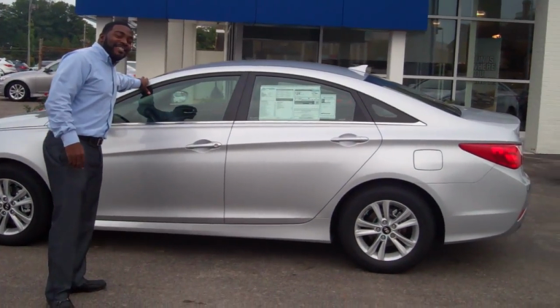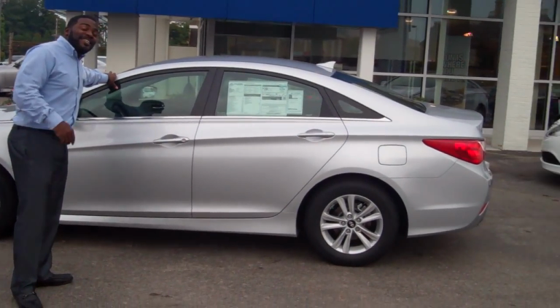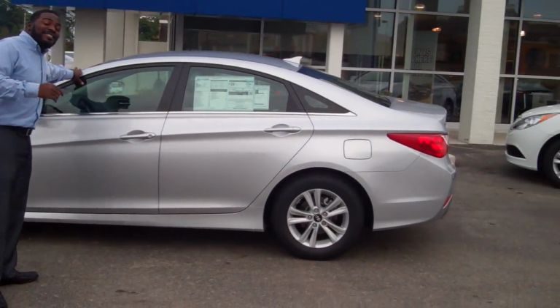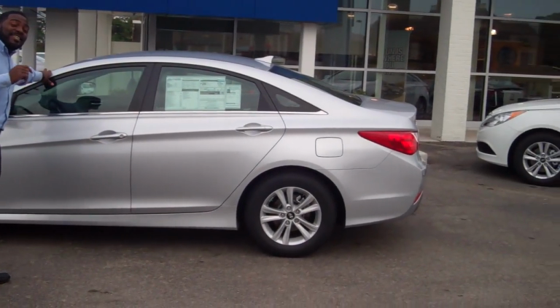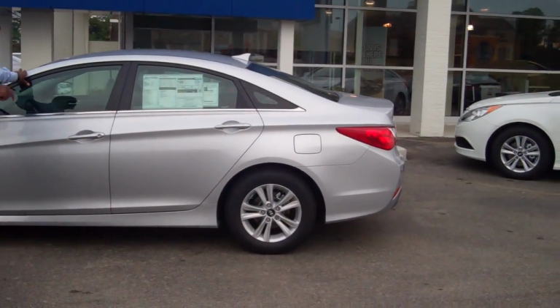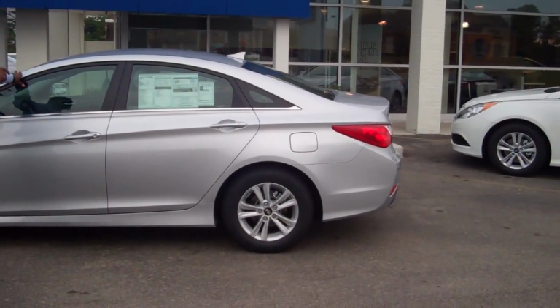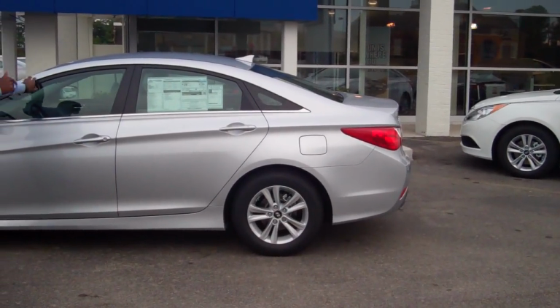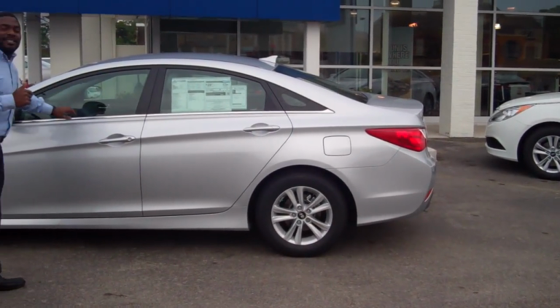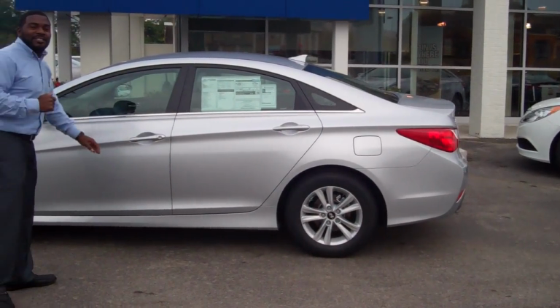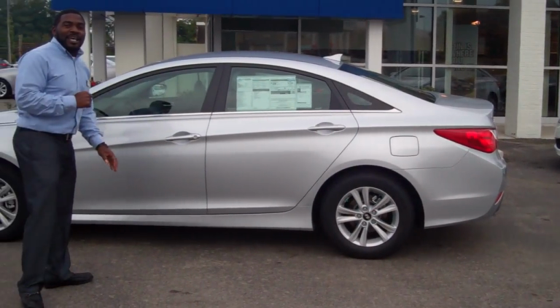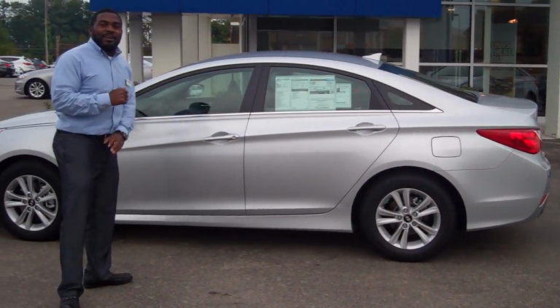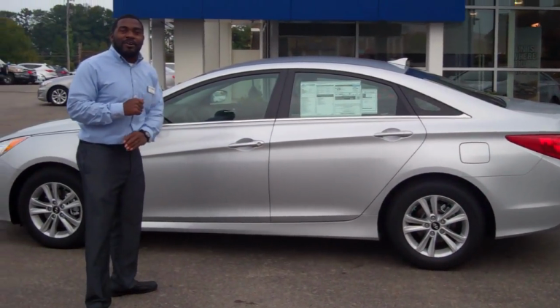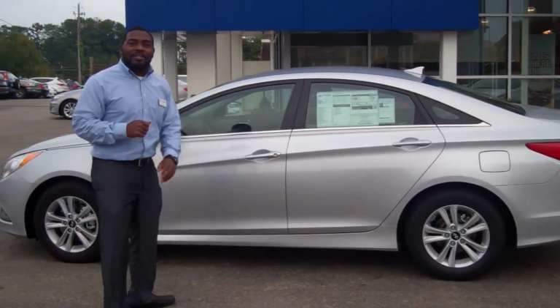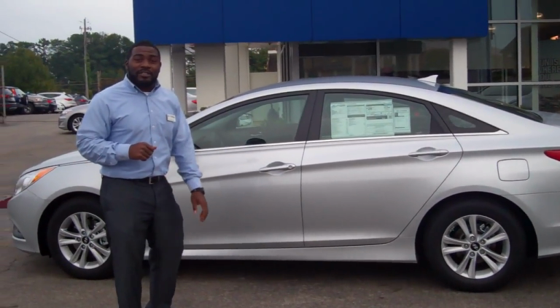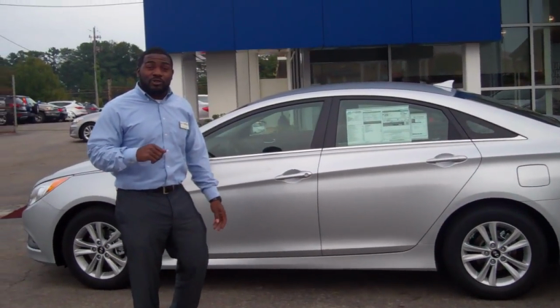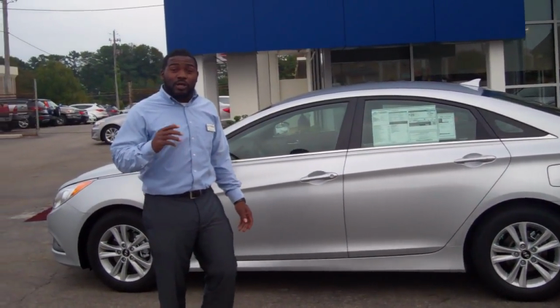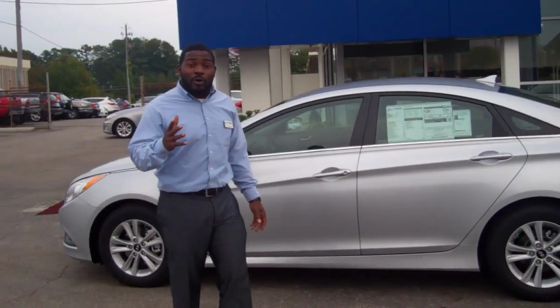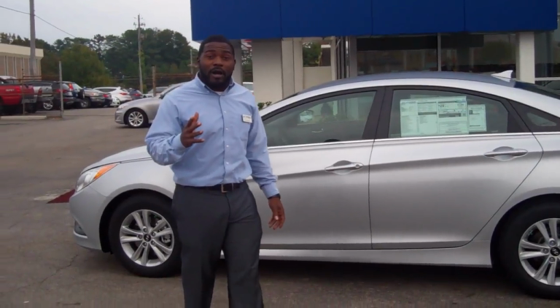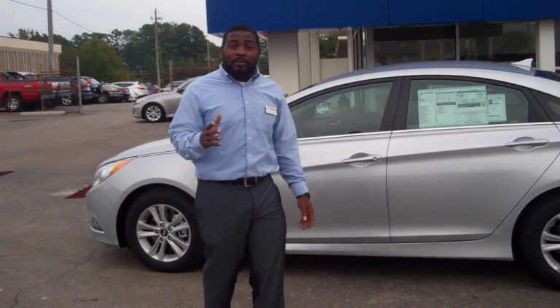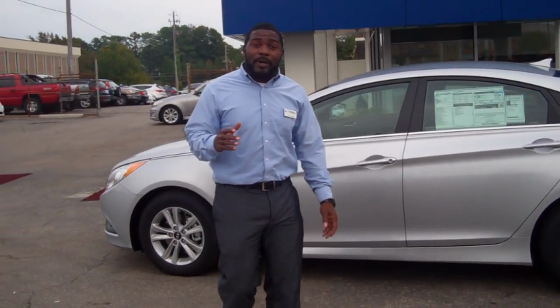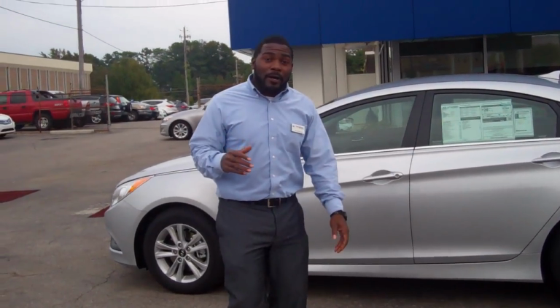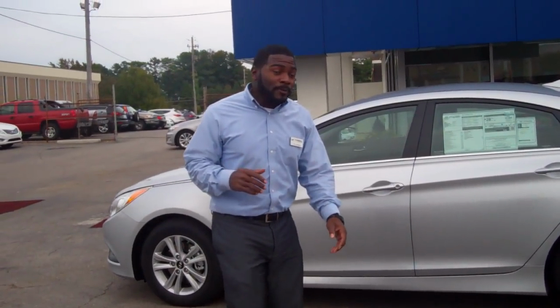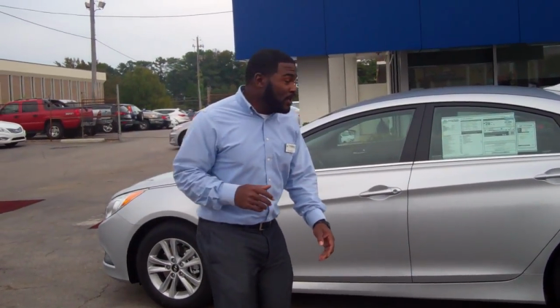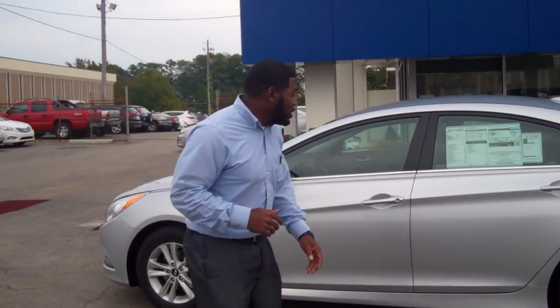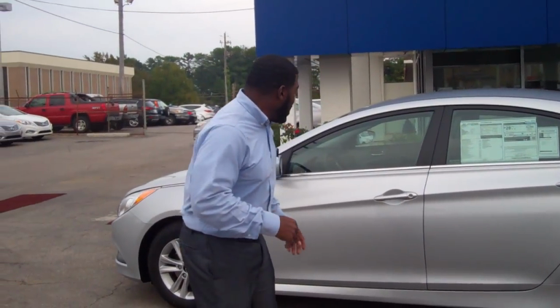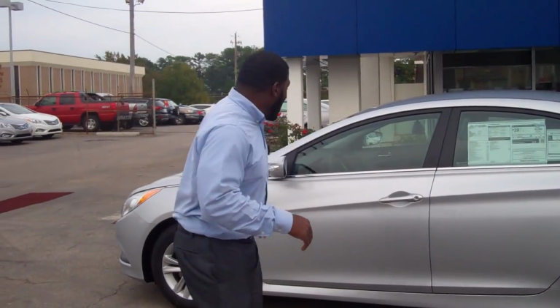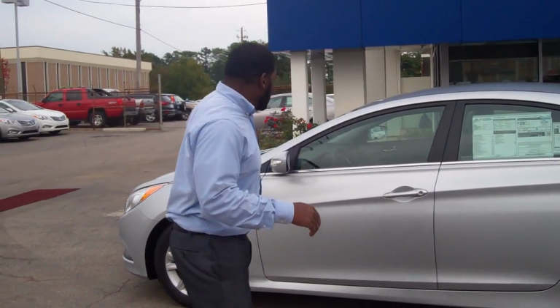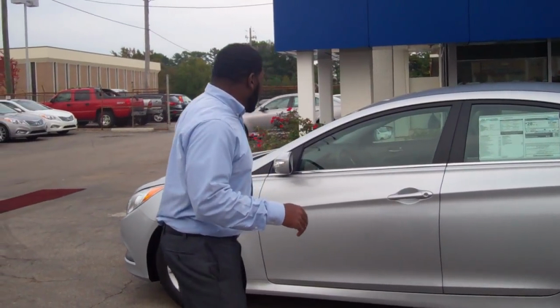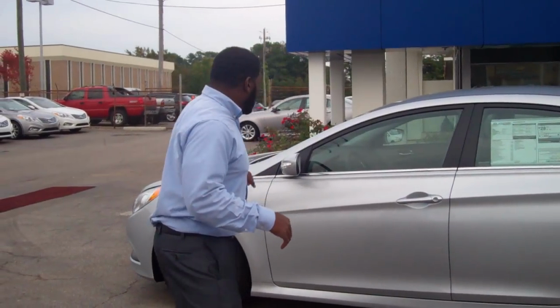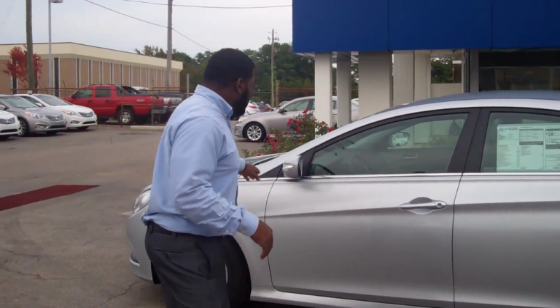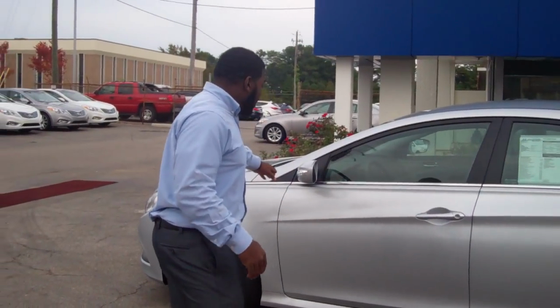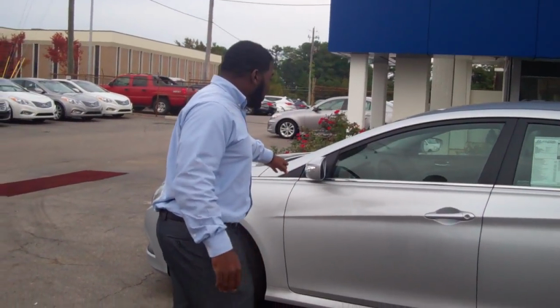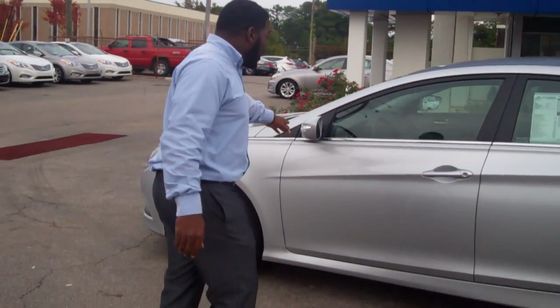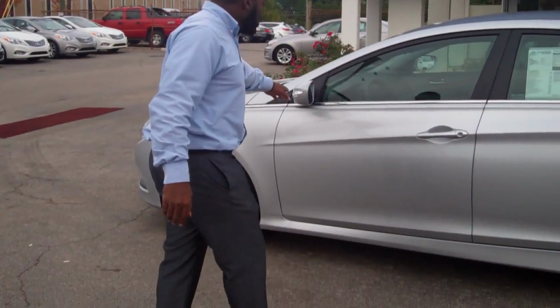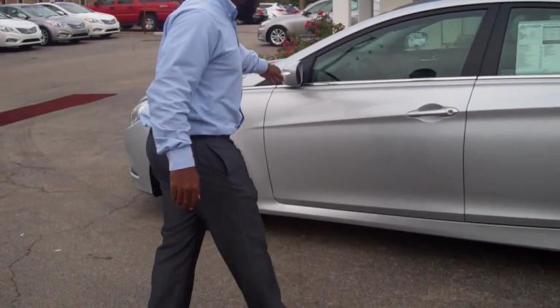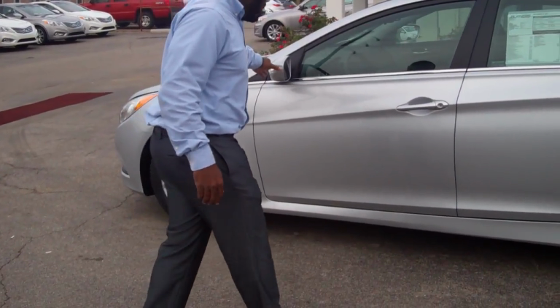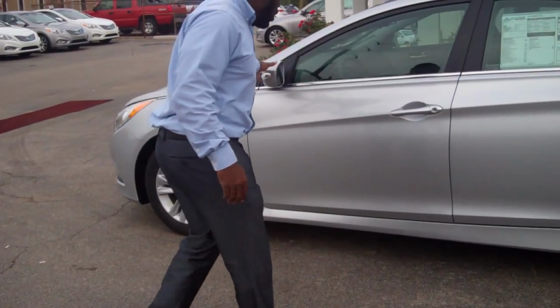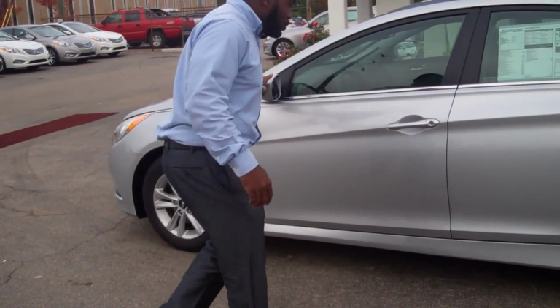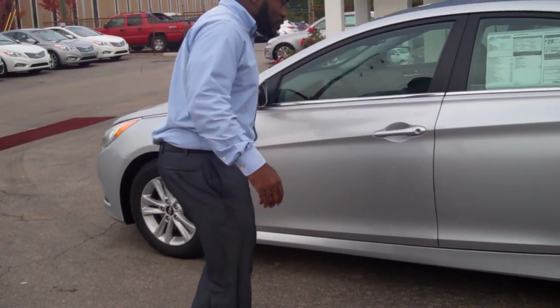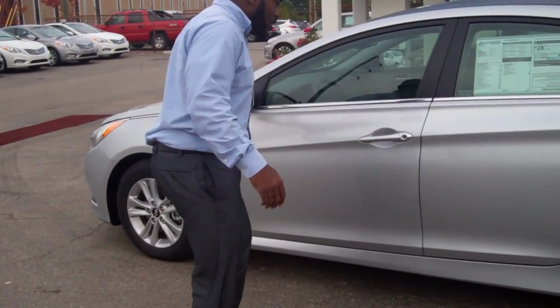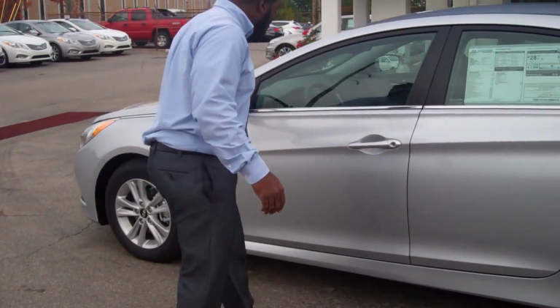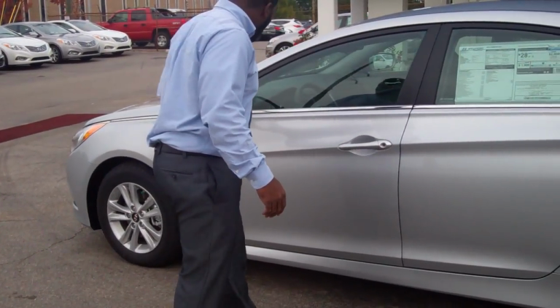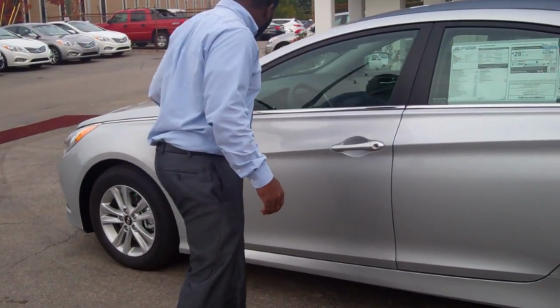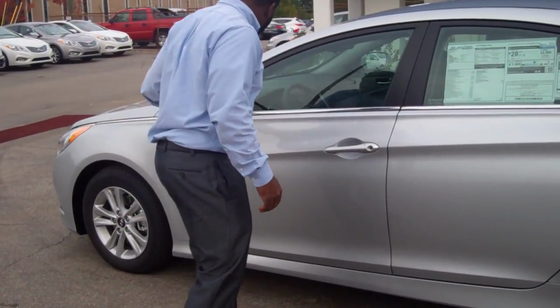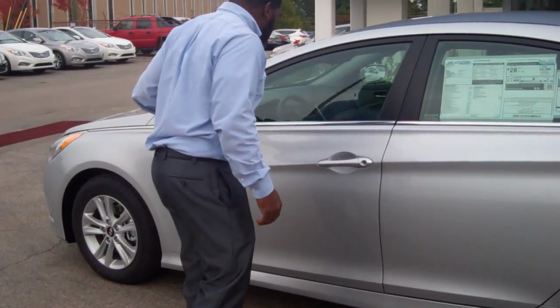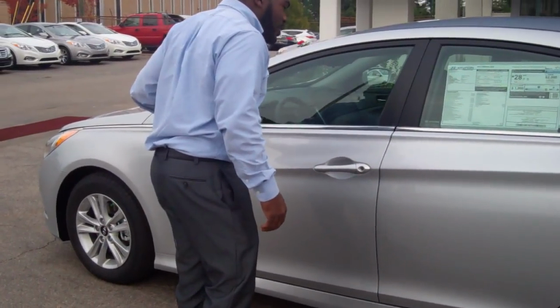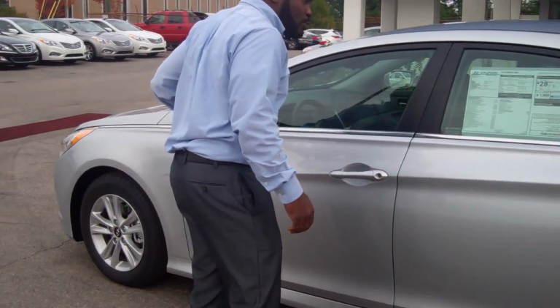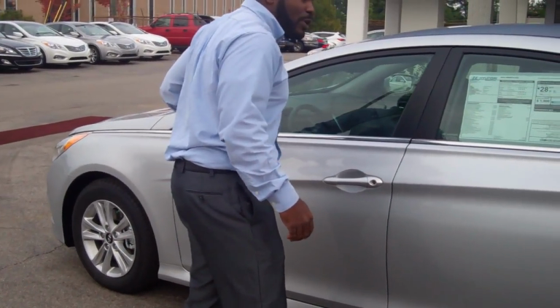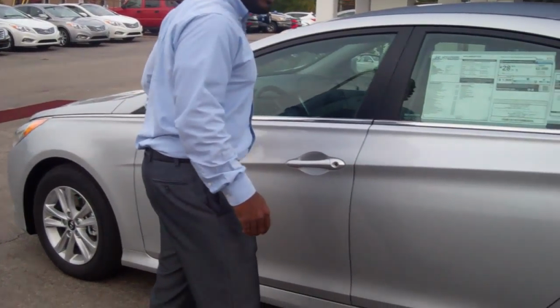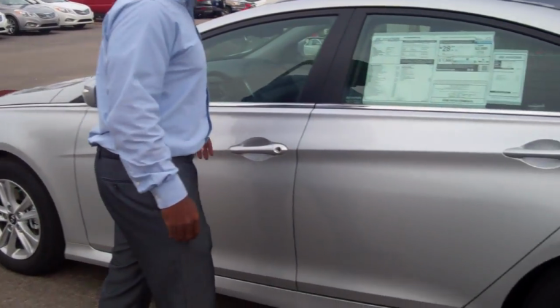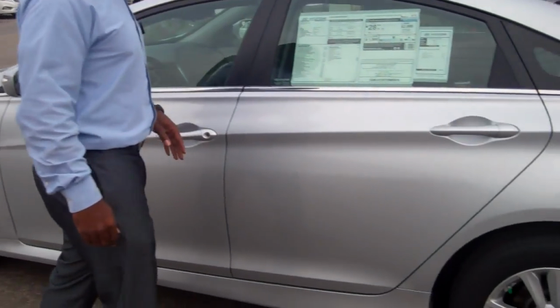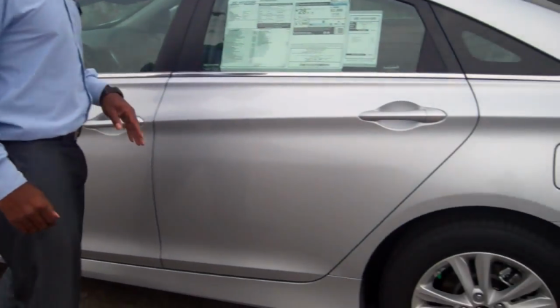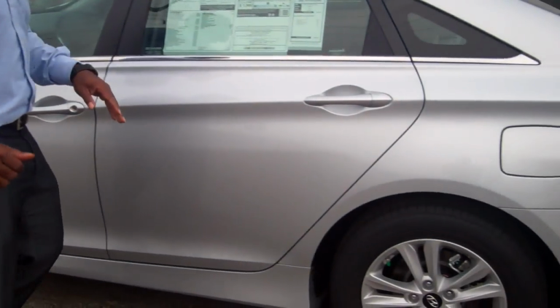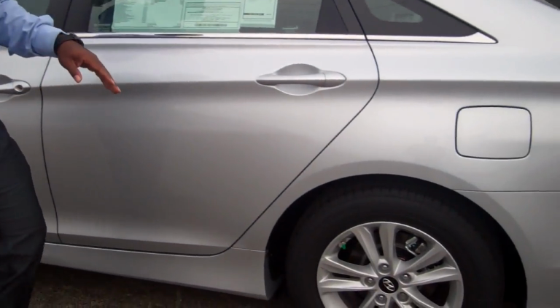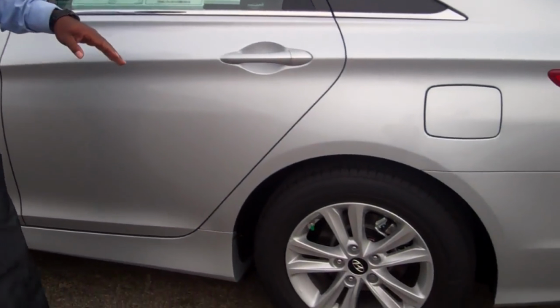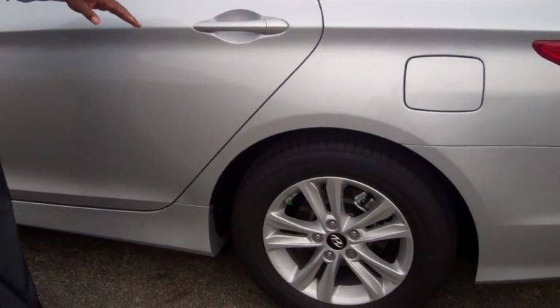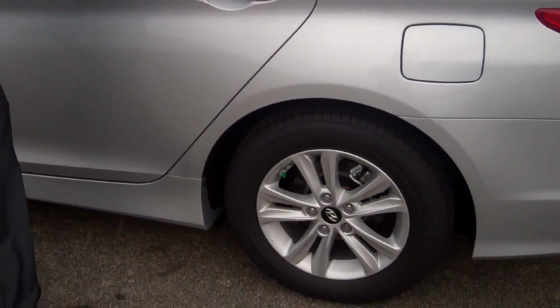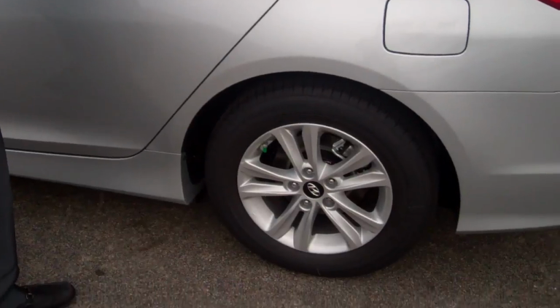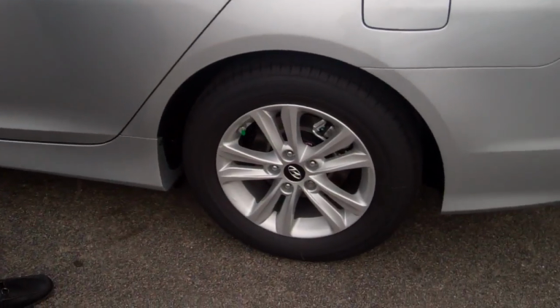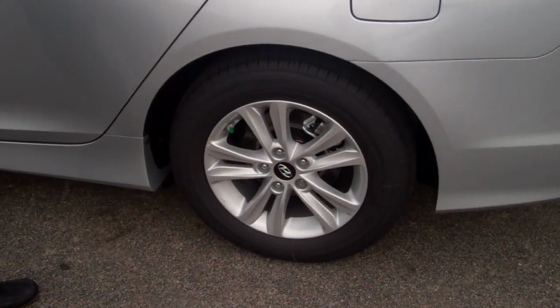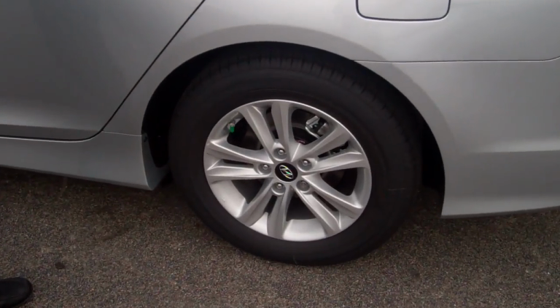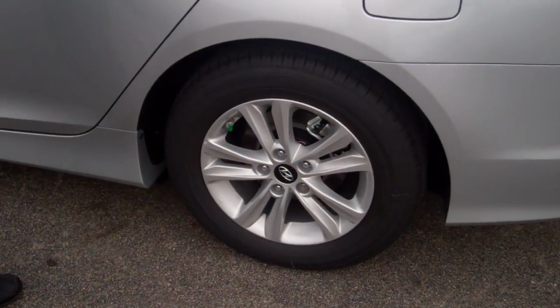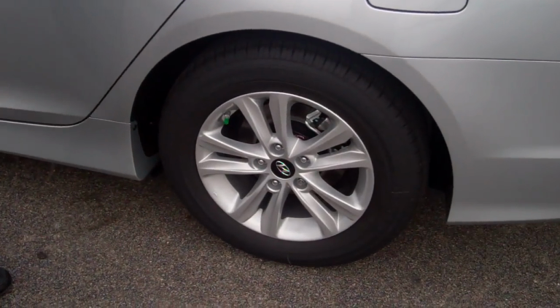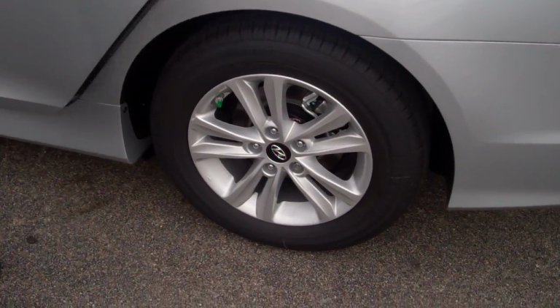This is the exact car that you inquired about. It still has the LED lights on its rearview mirror as well as the blind spot mirror.